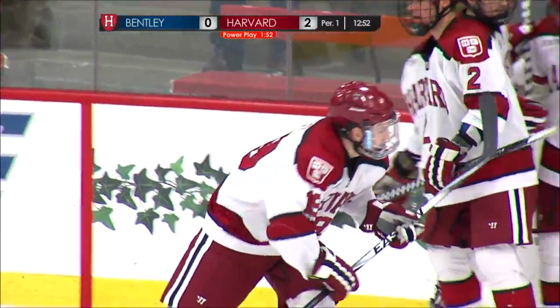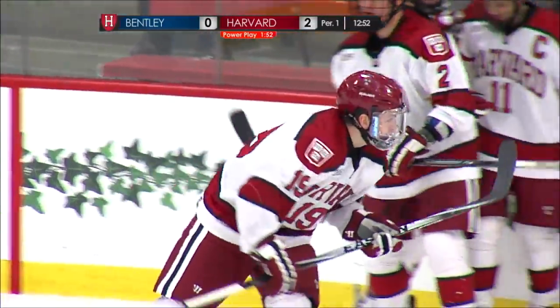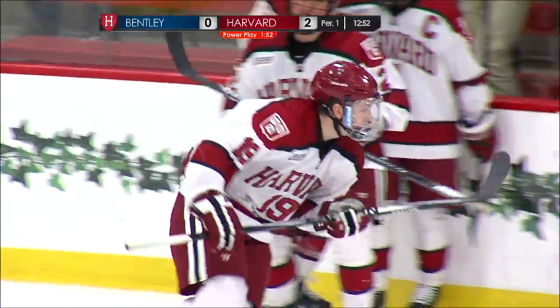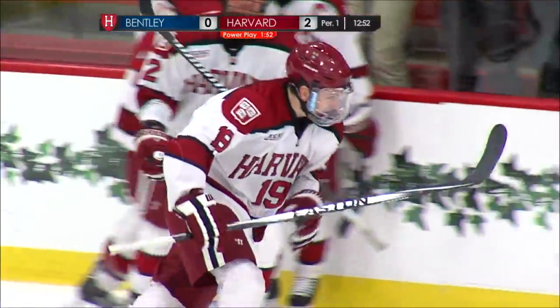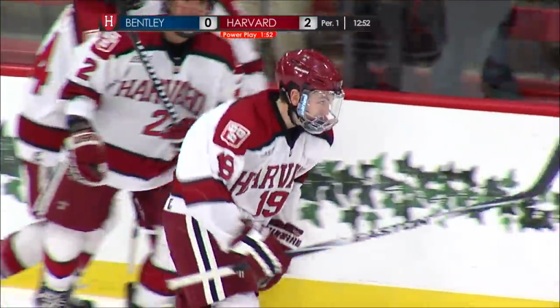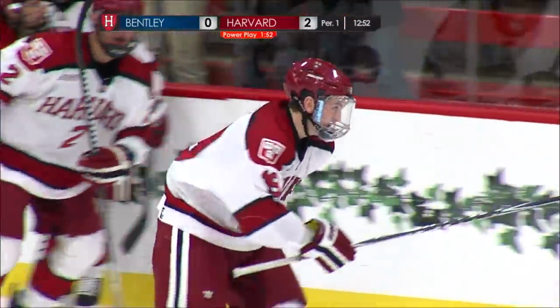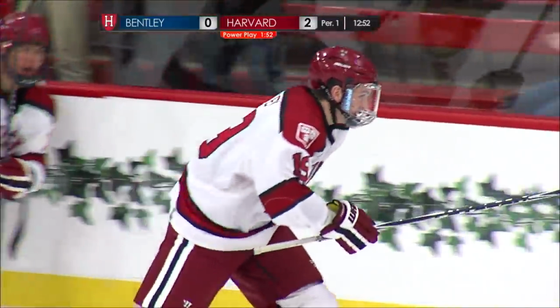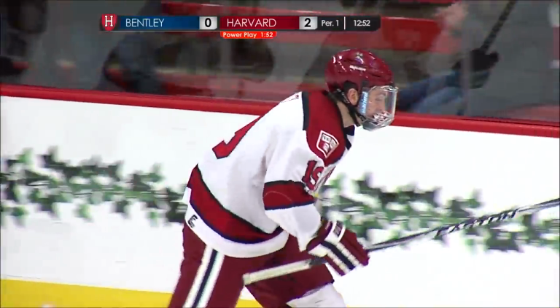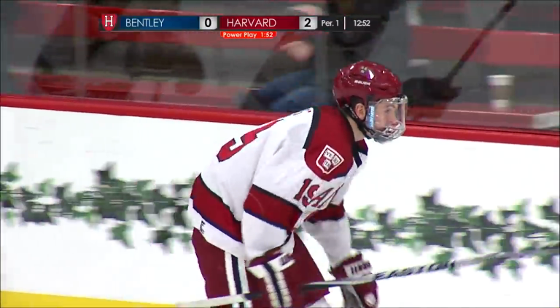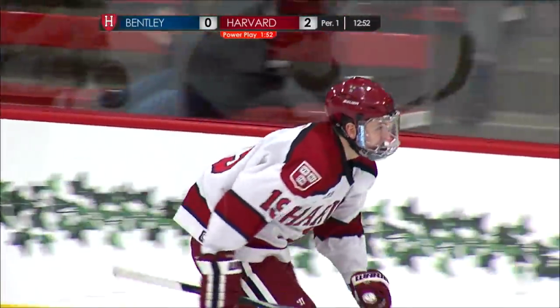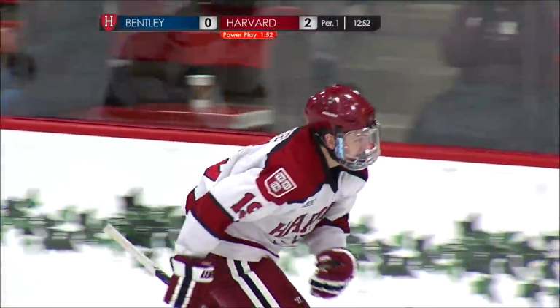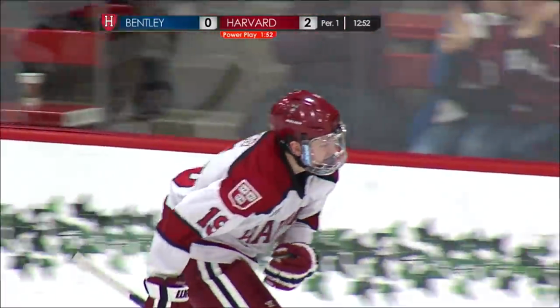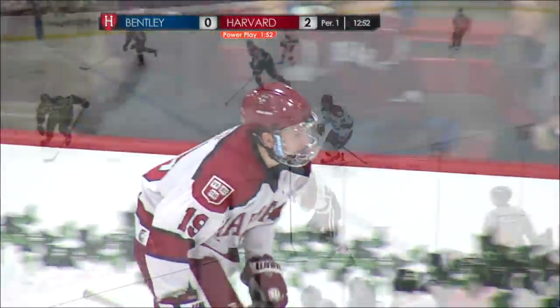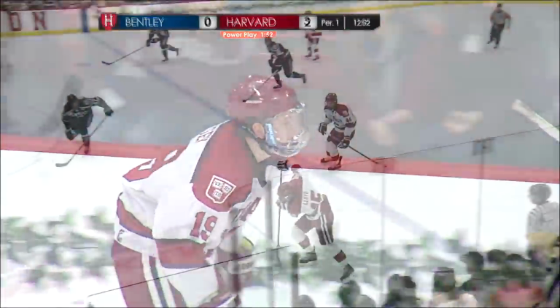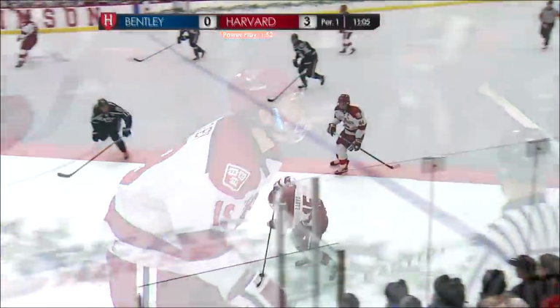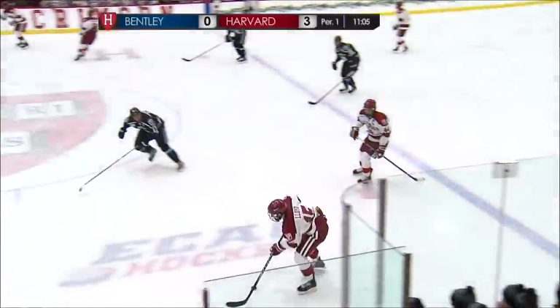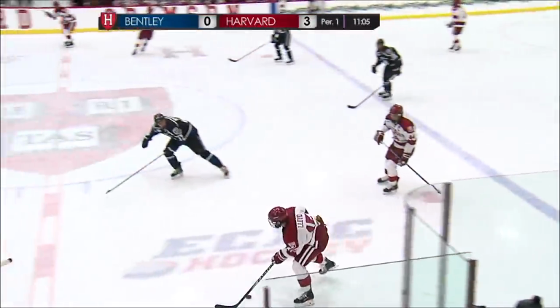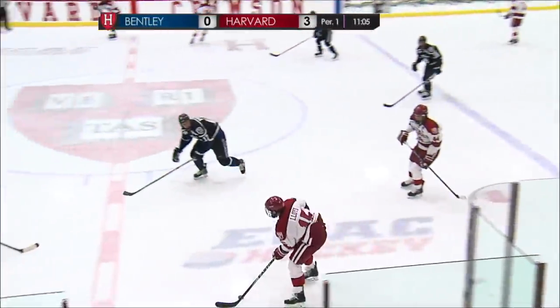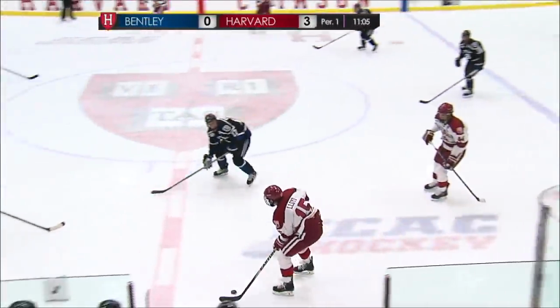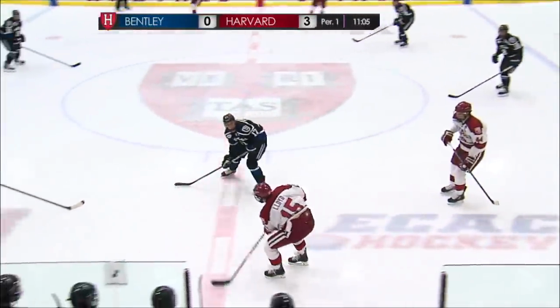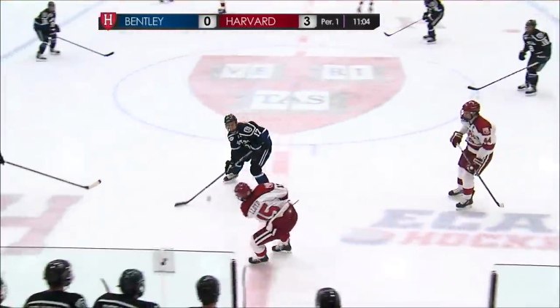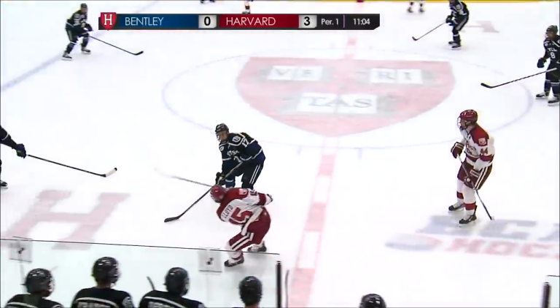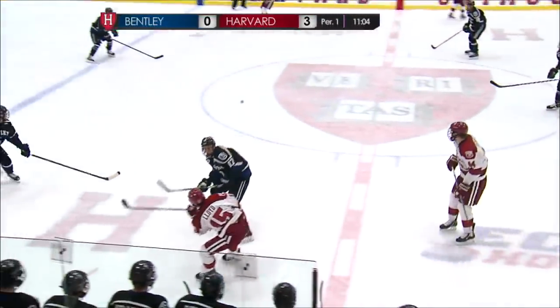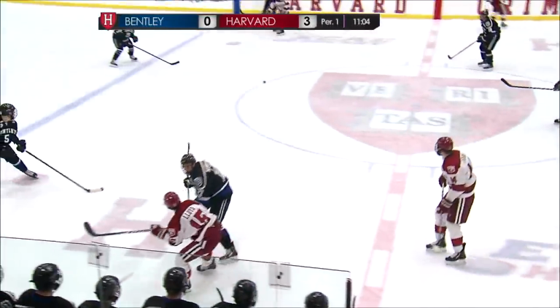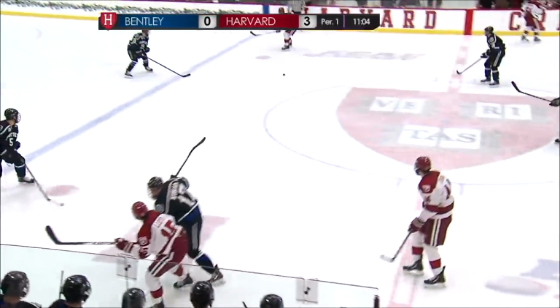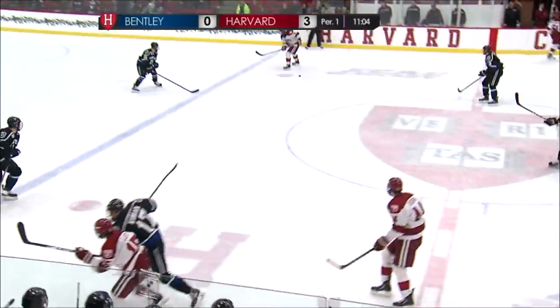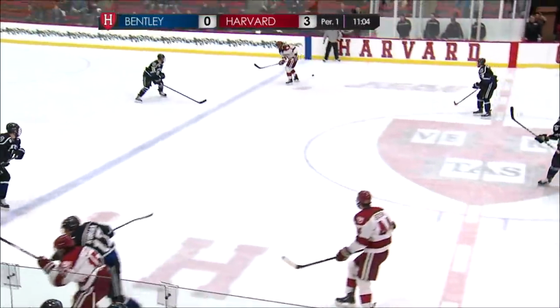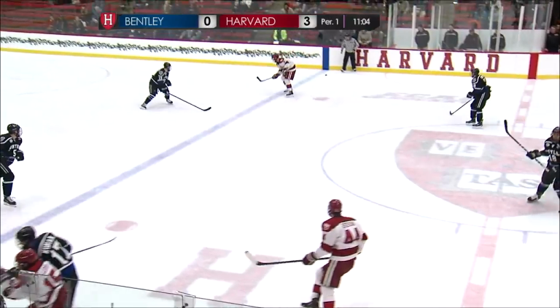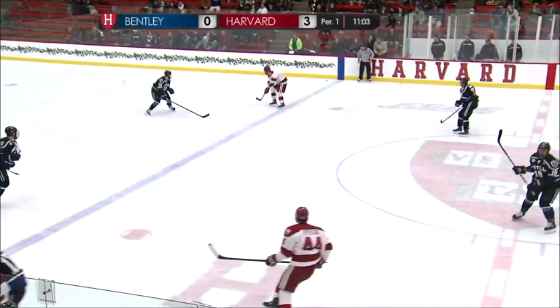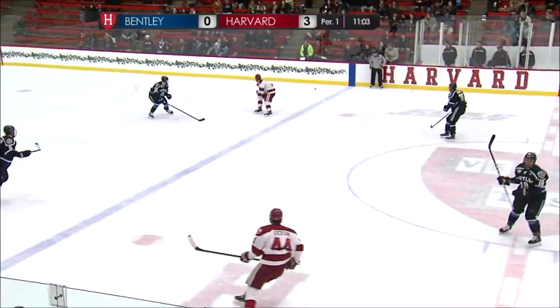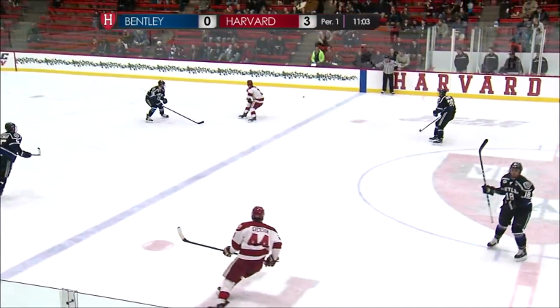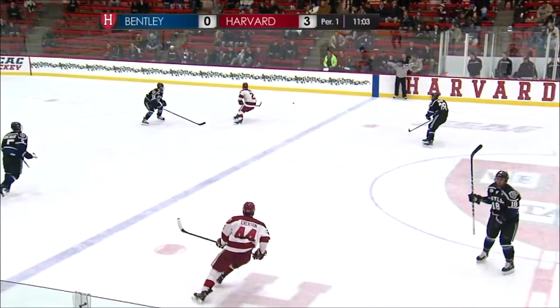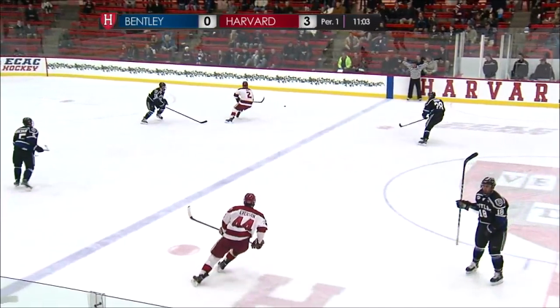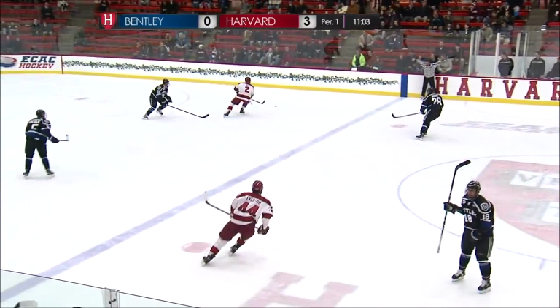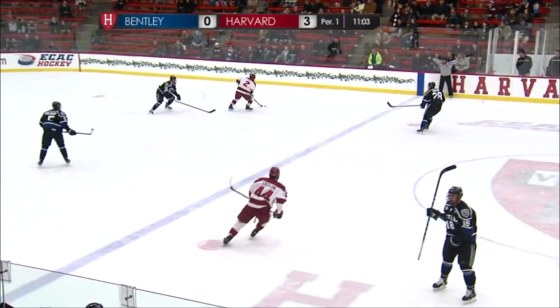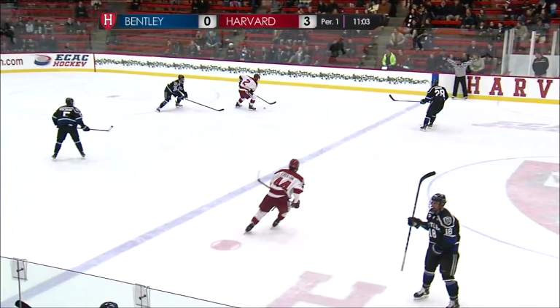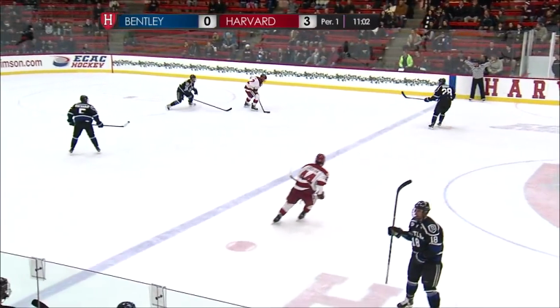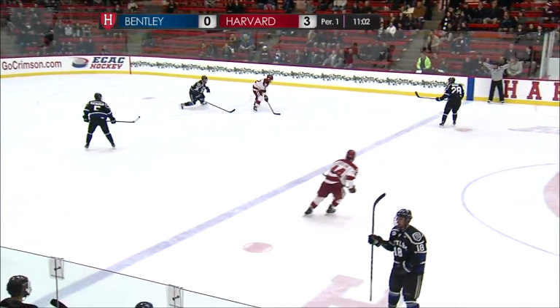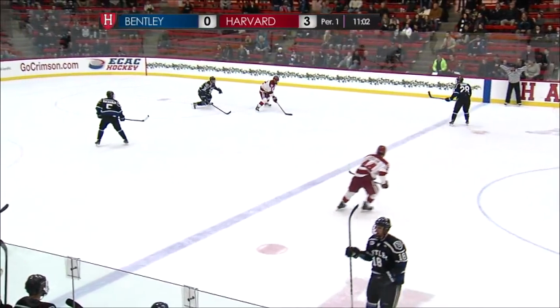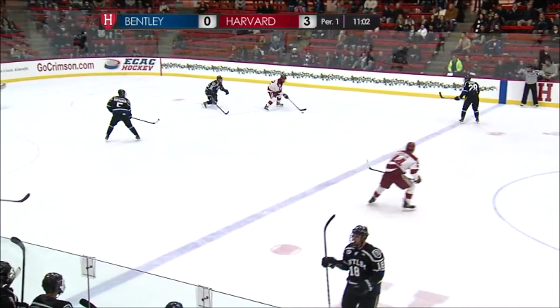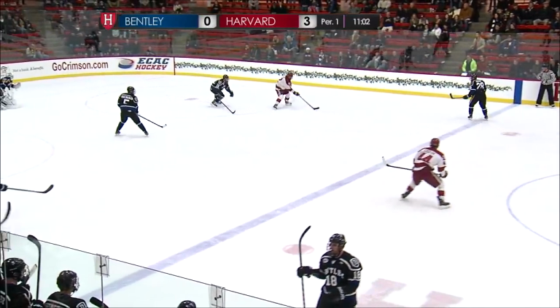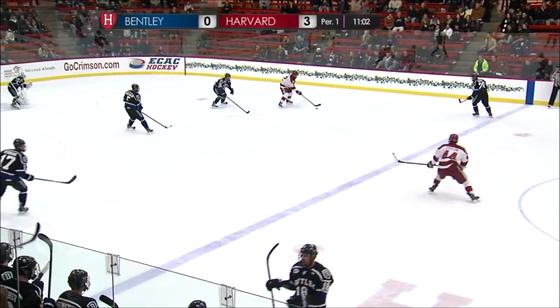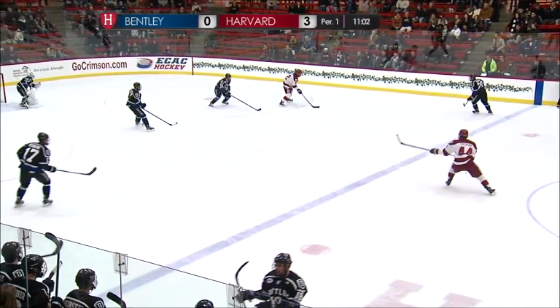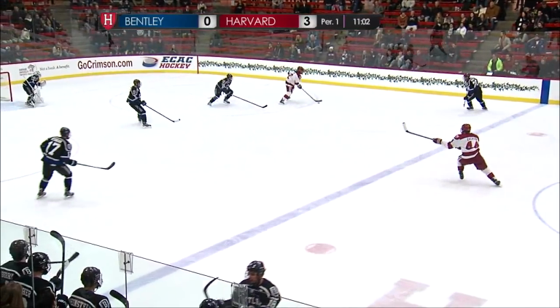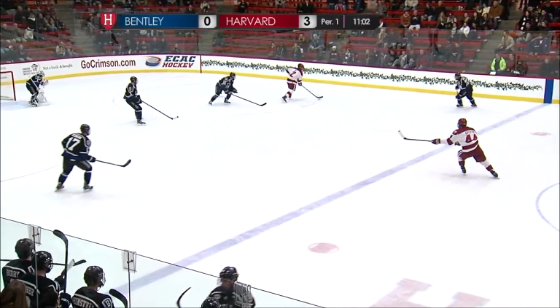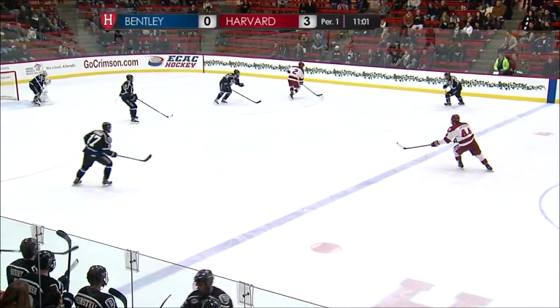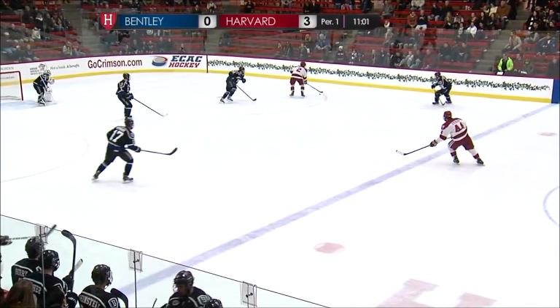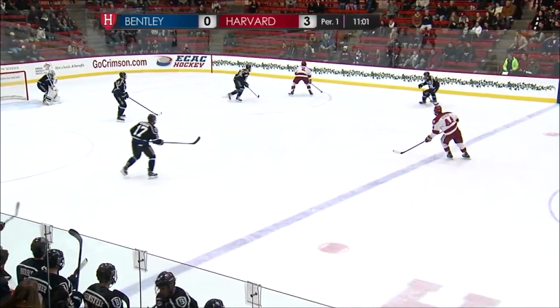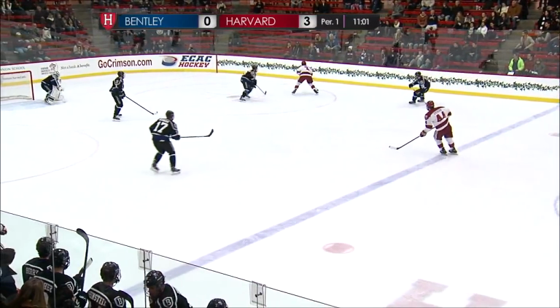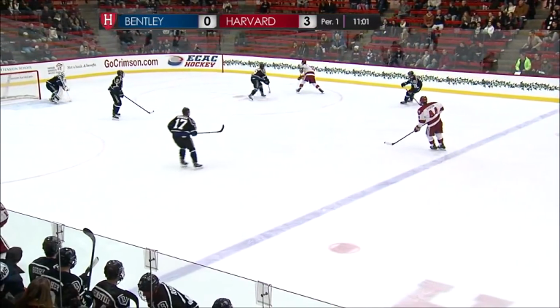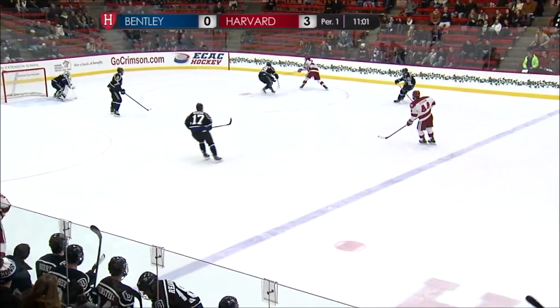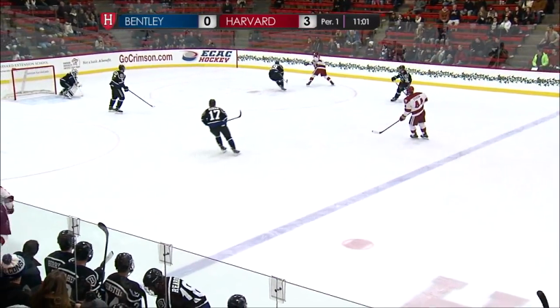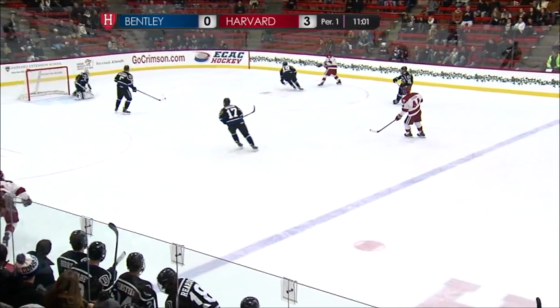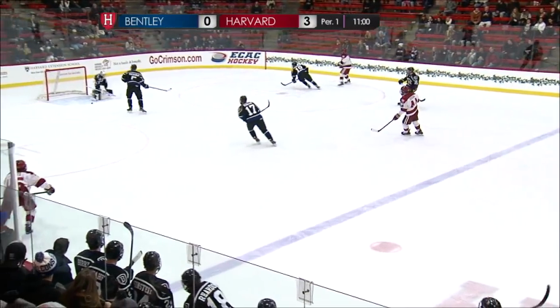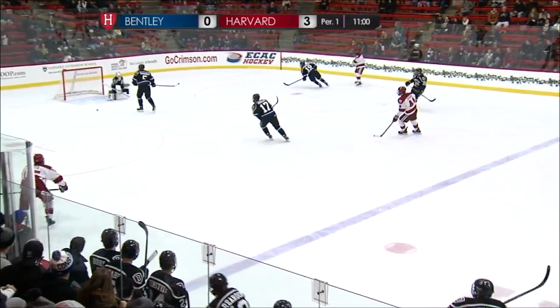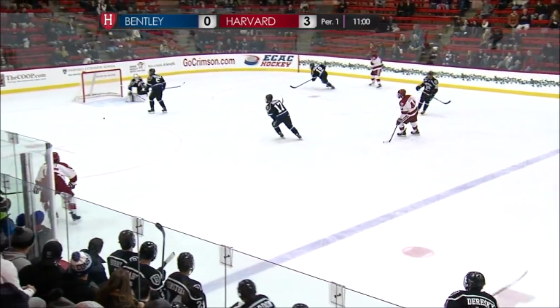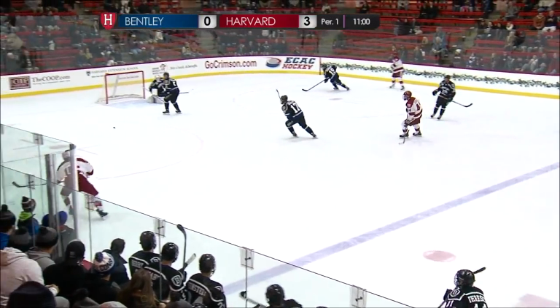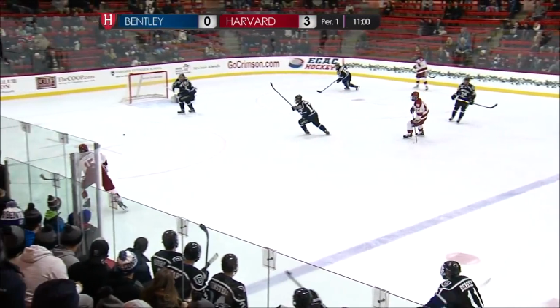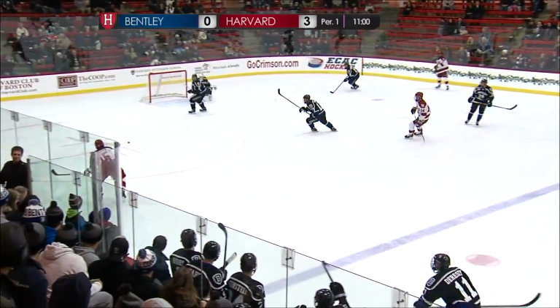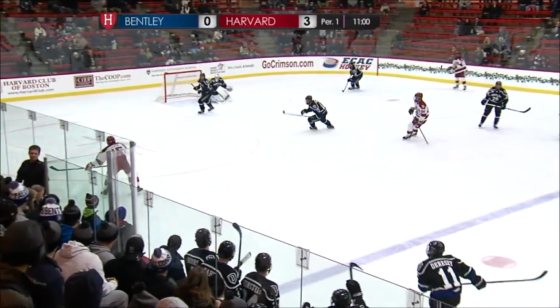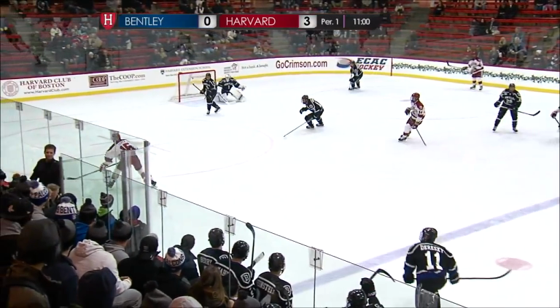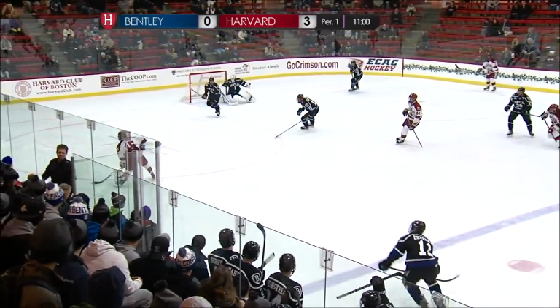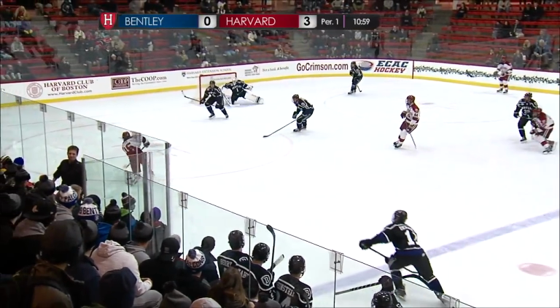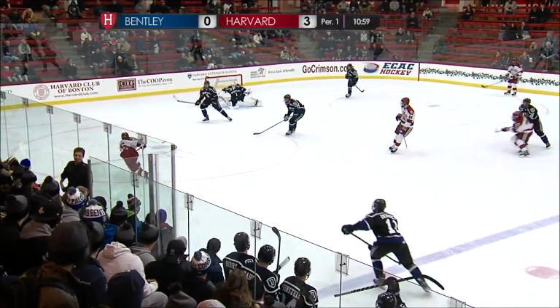Seven minutes, eight seconds in. Bentley's hockey program is definitely on the rise. This has been one of their best years so far, especially with that talented offense.